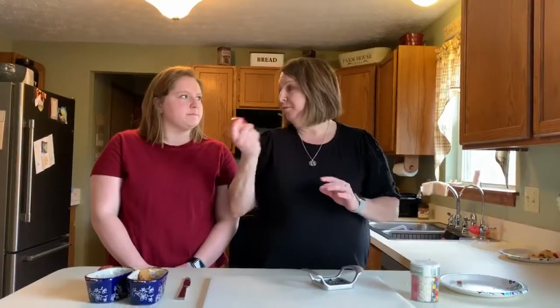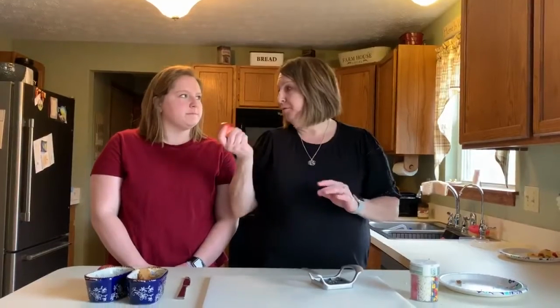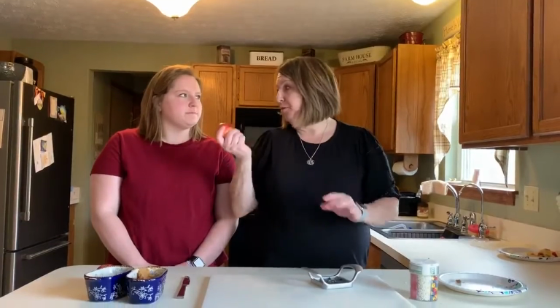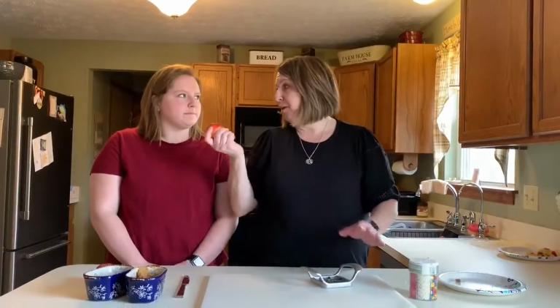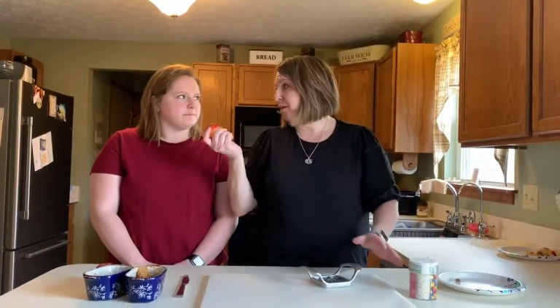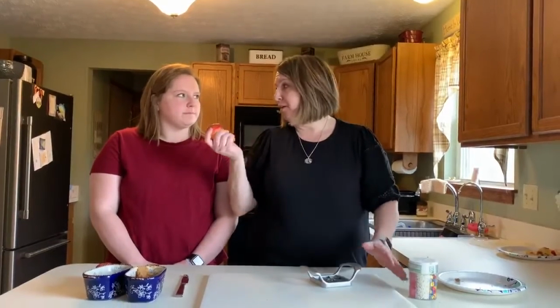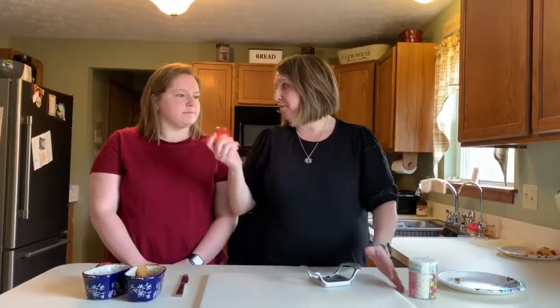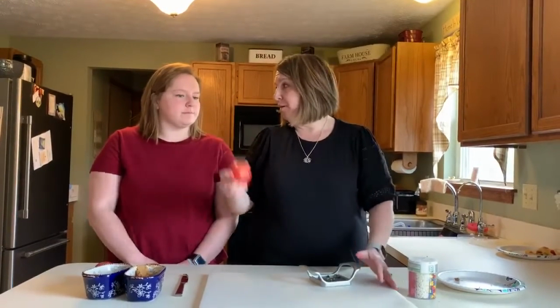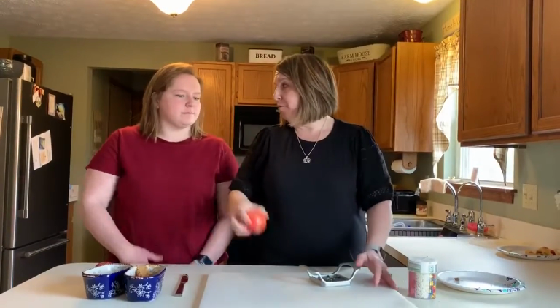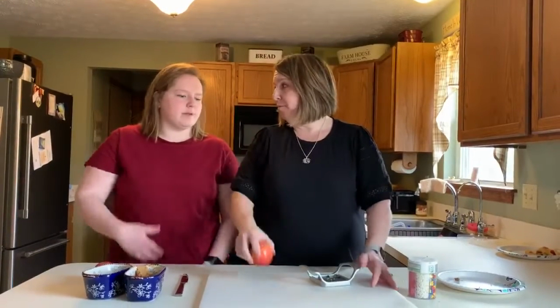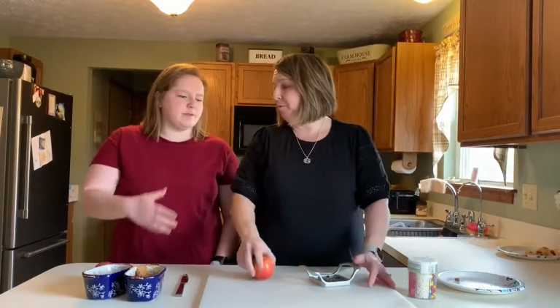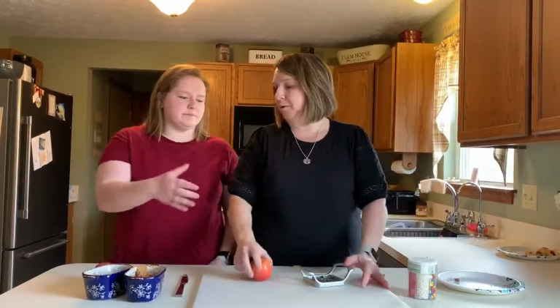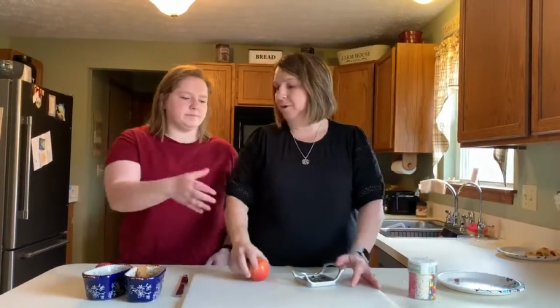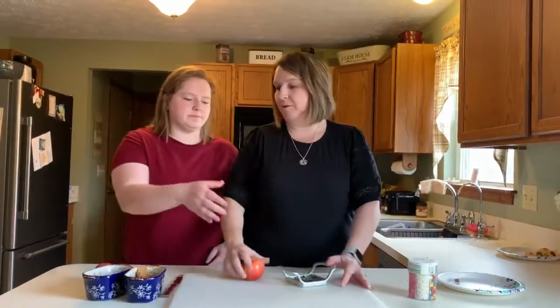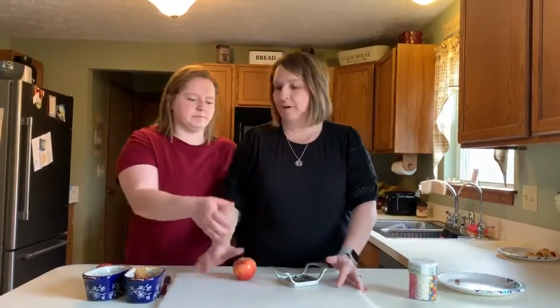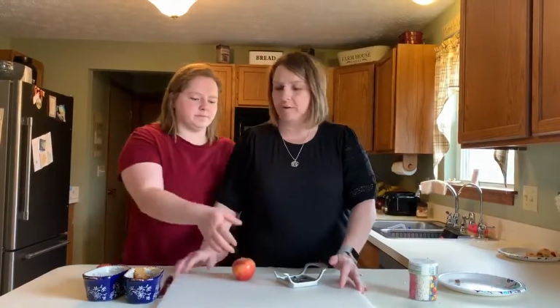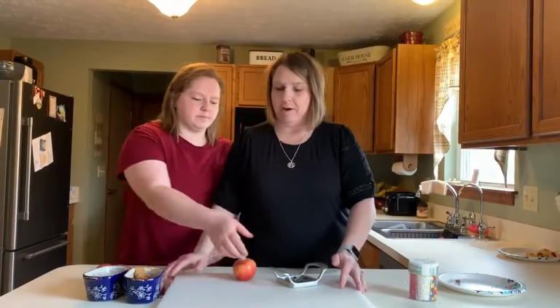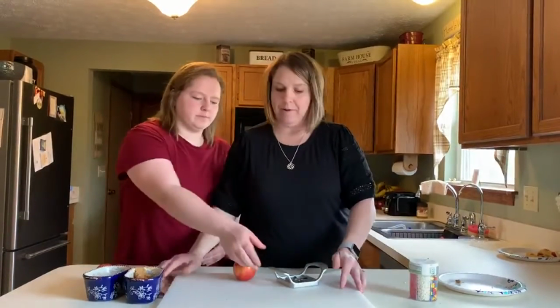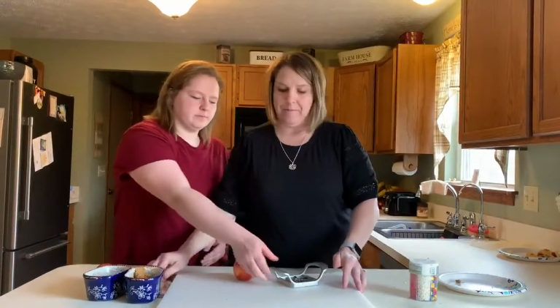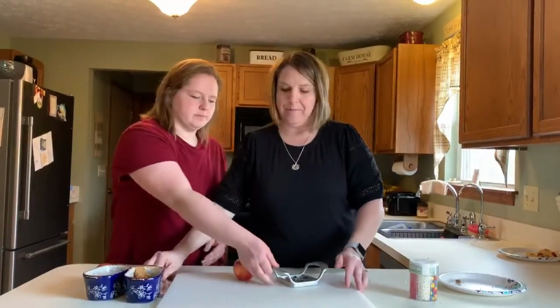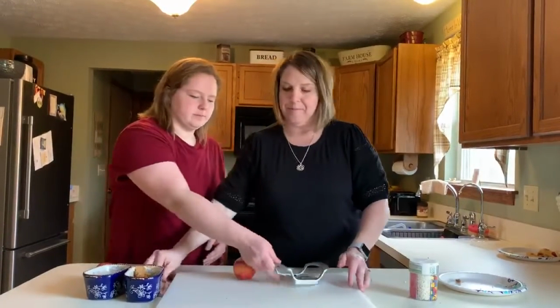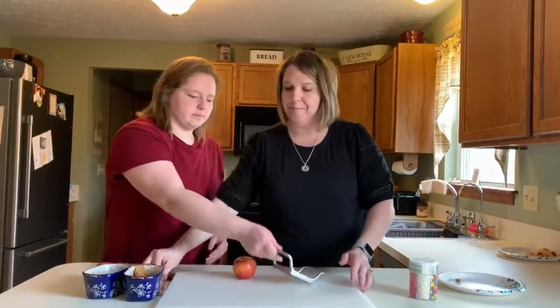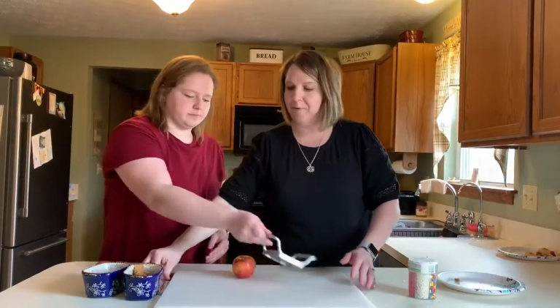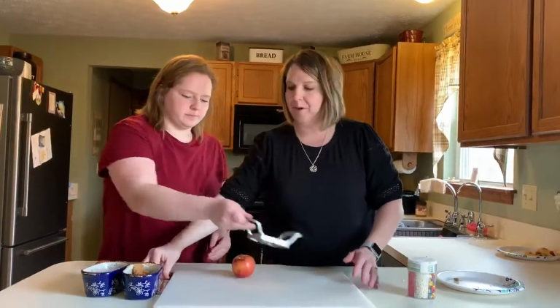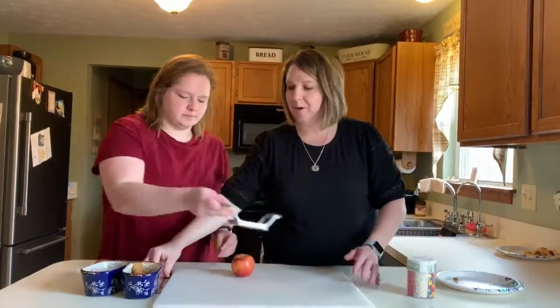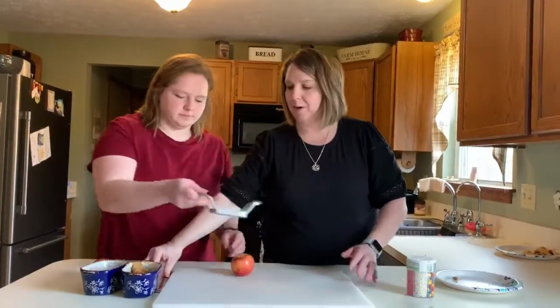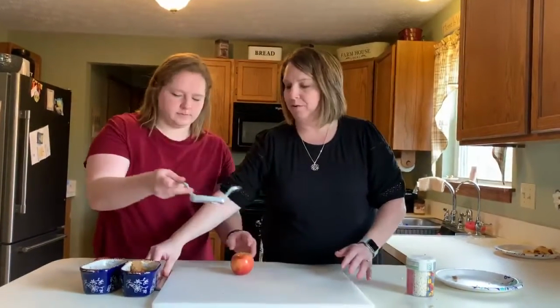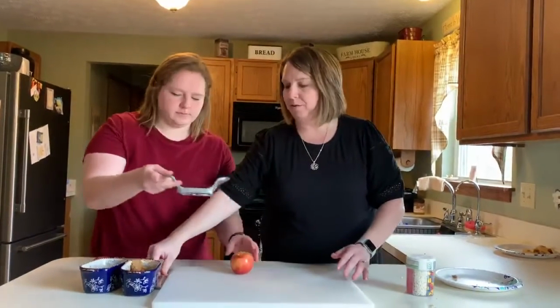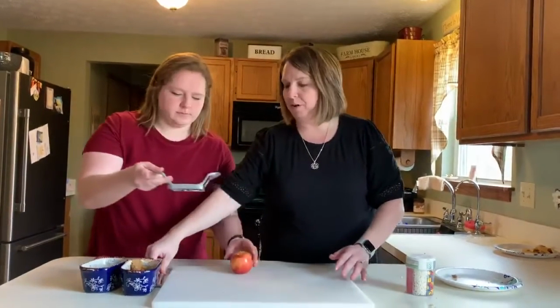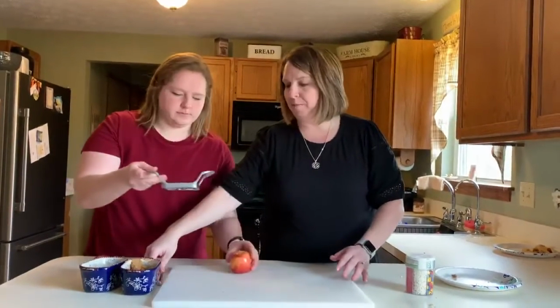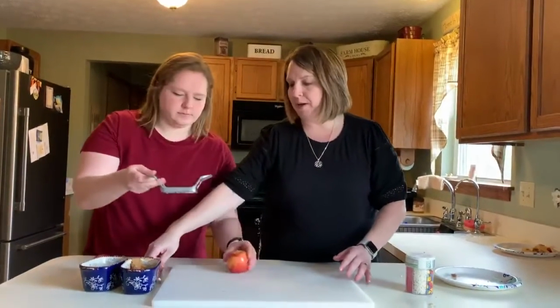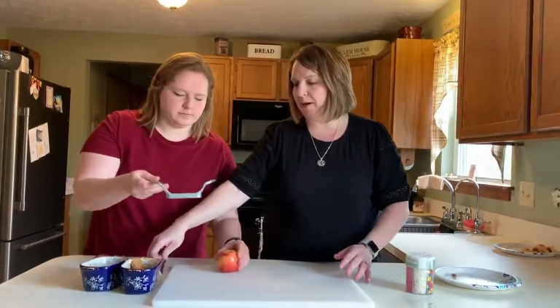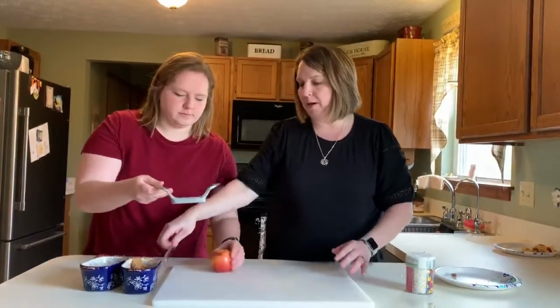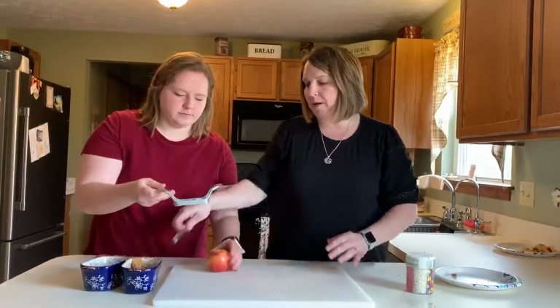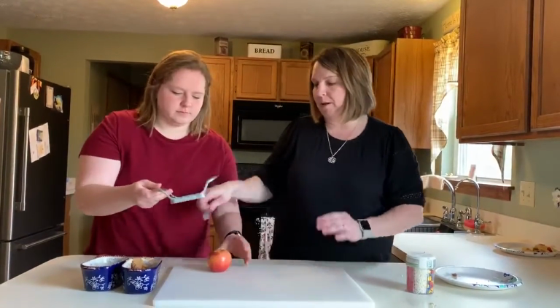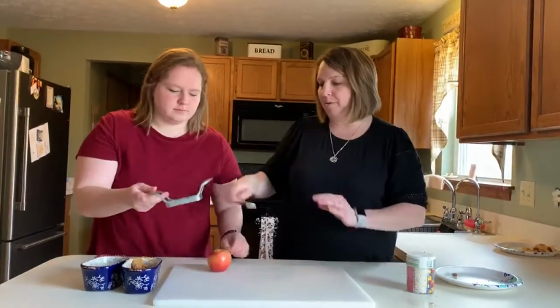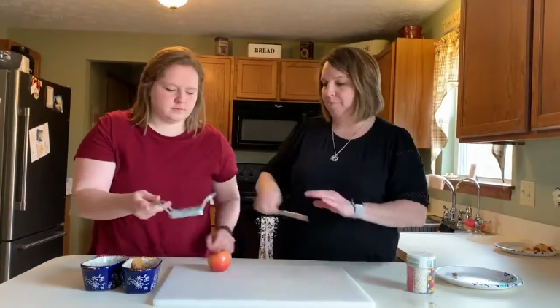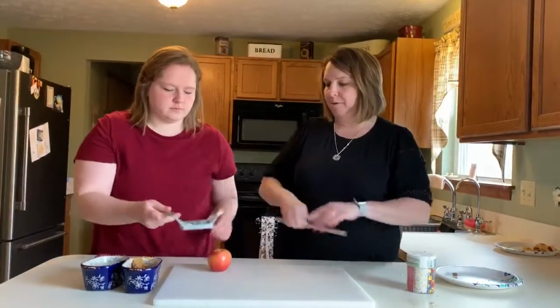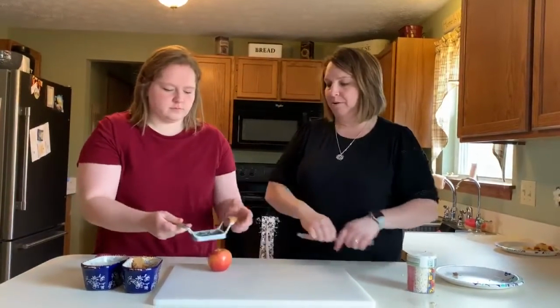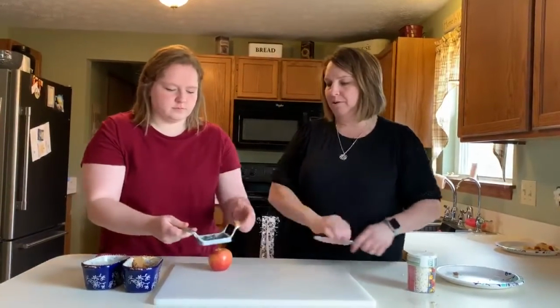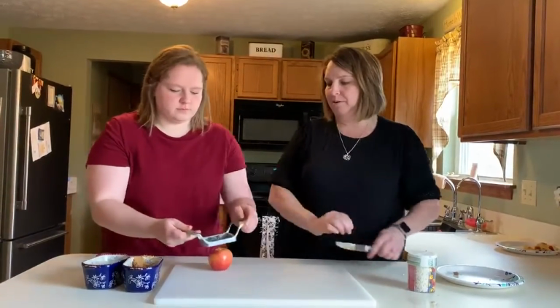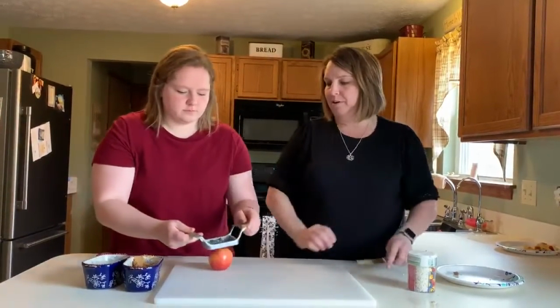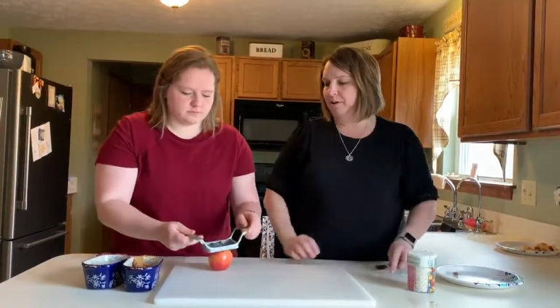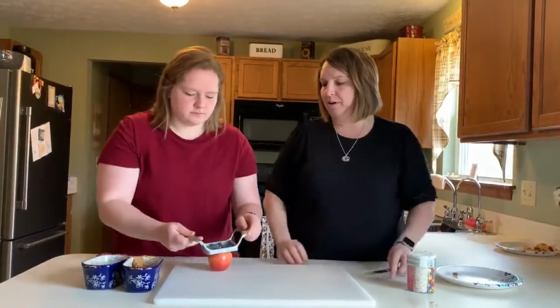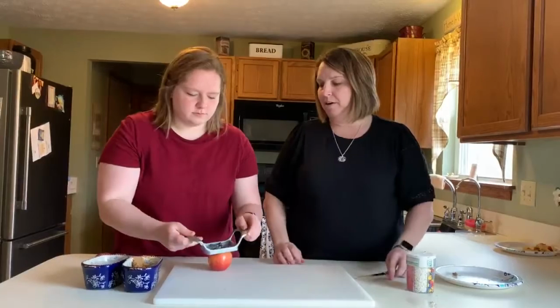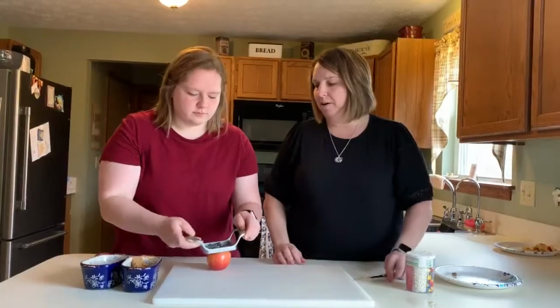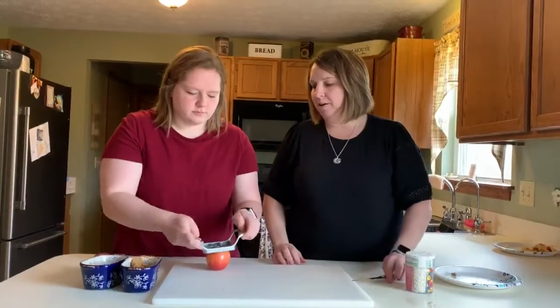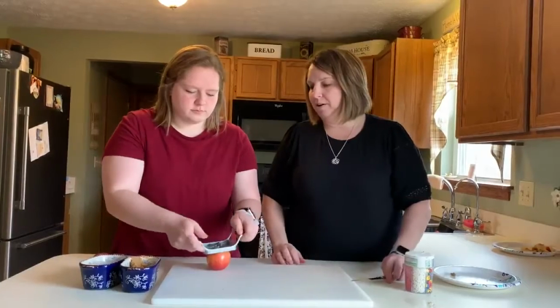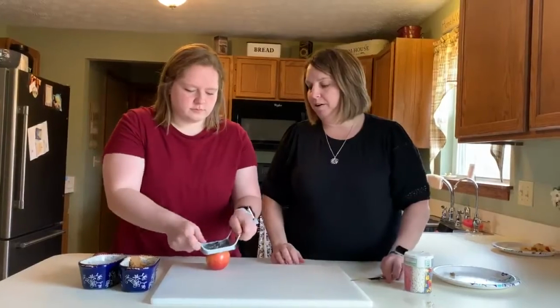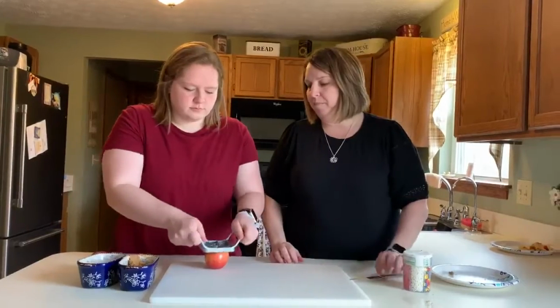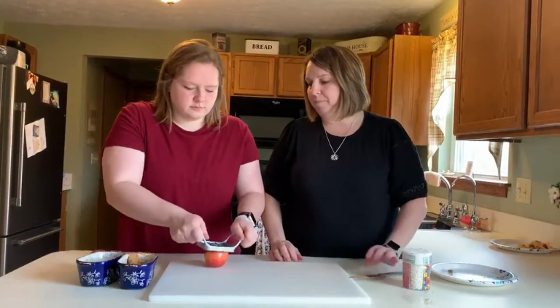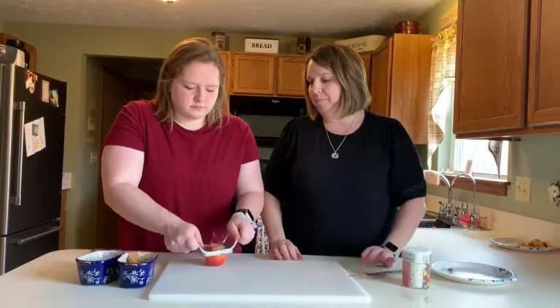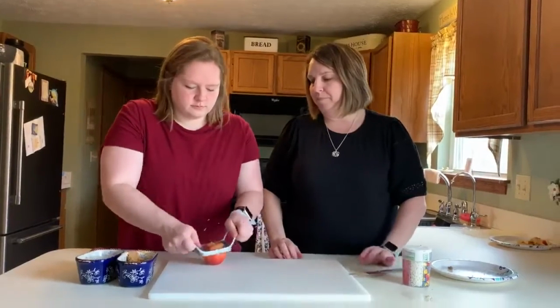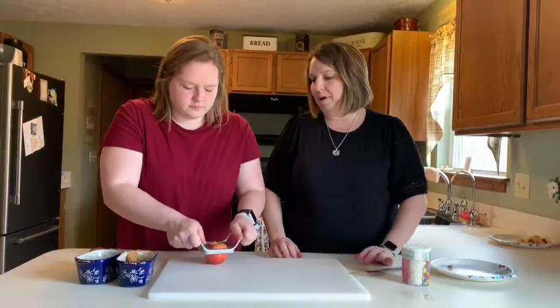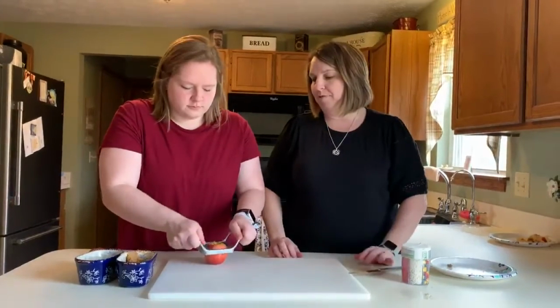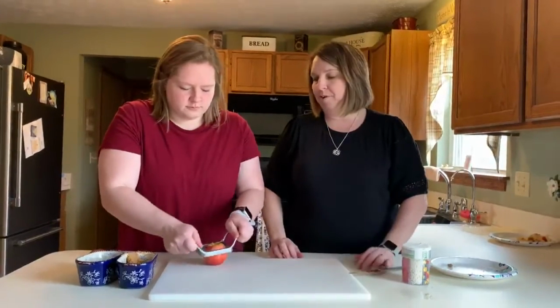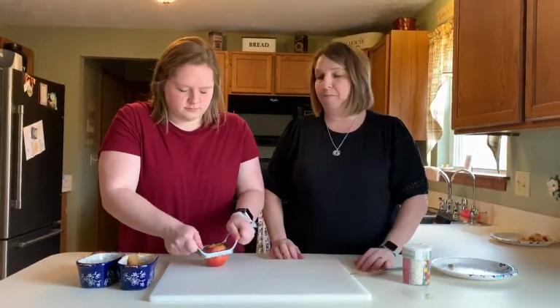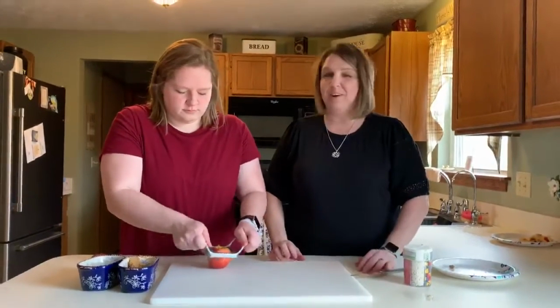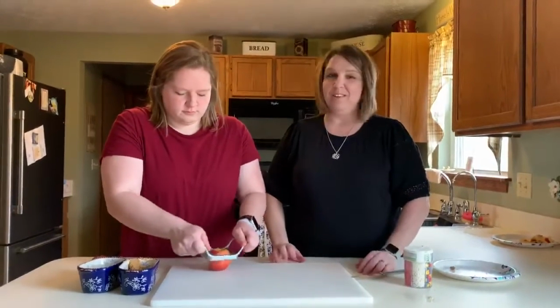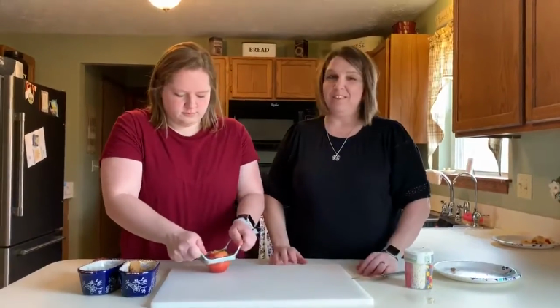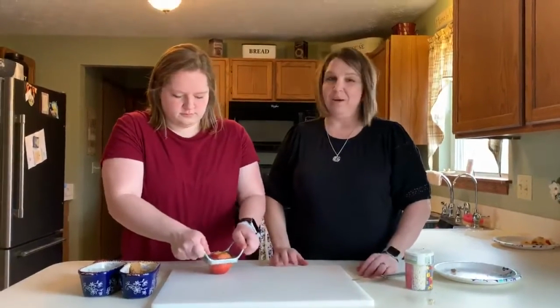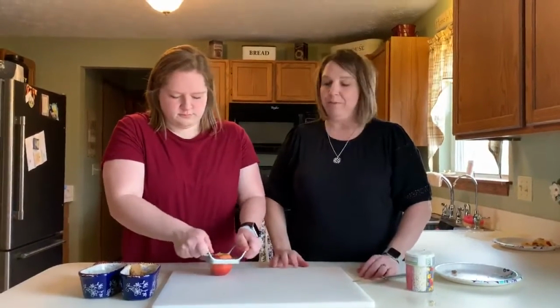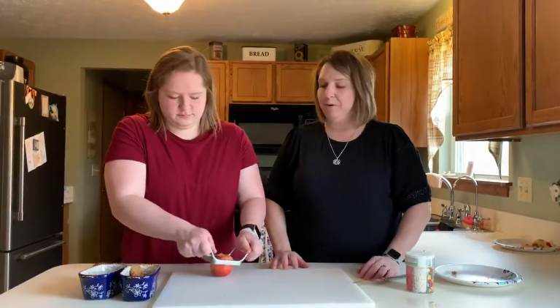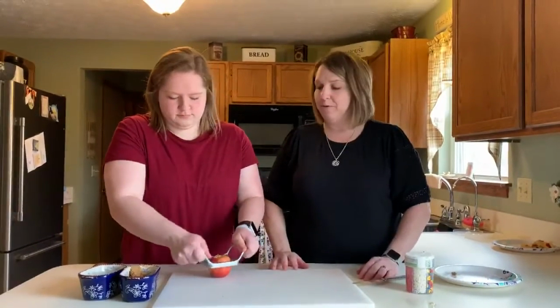You want to cut this up? Start by cutting it up. Have your parents help you.